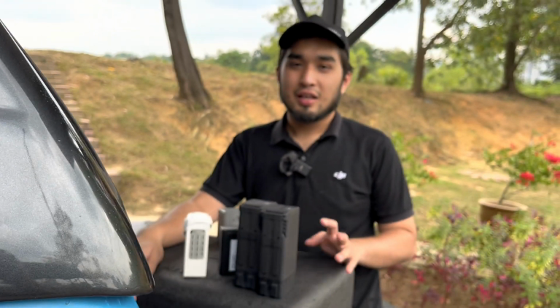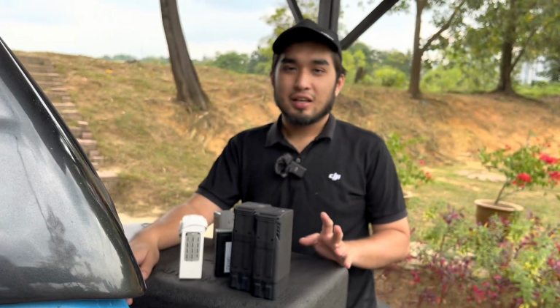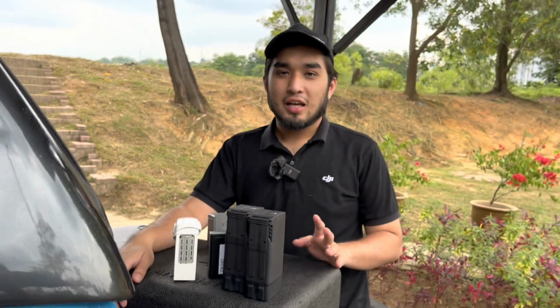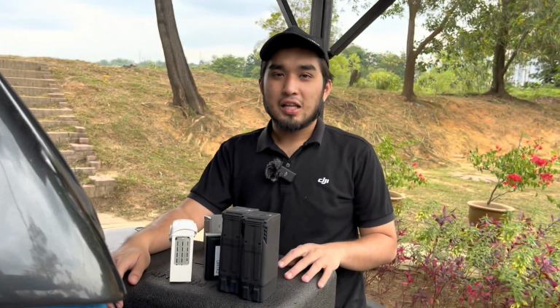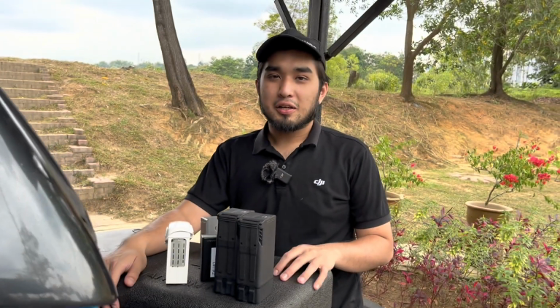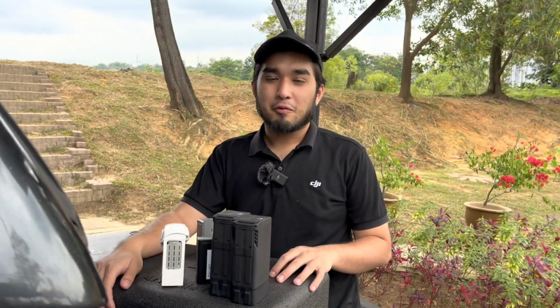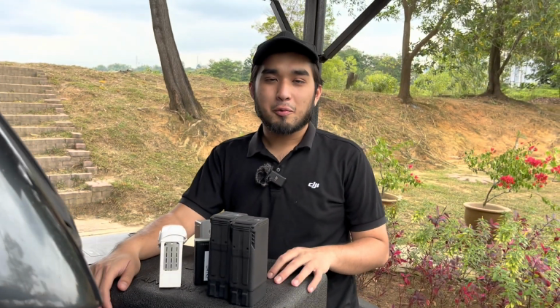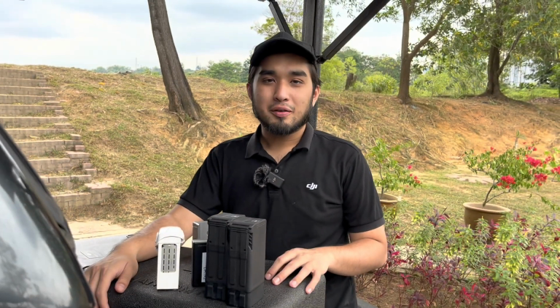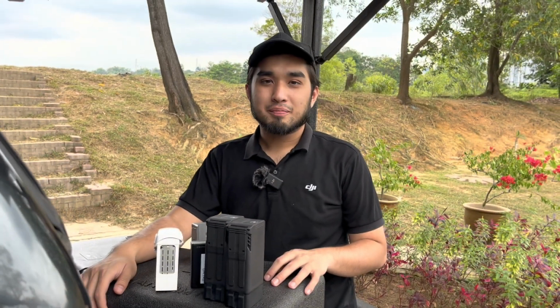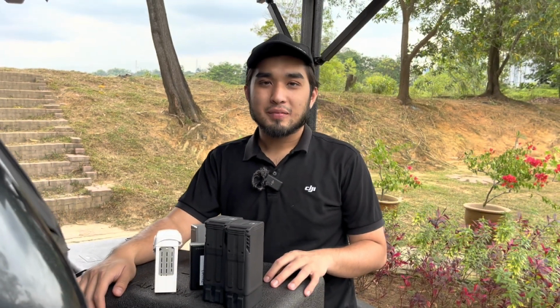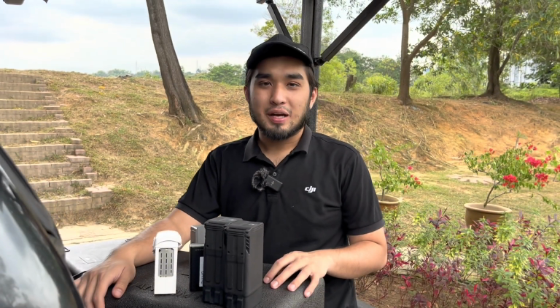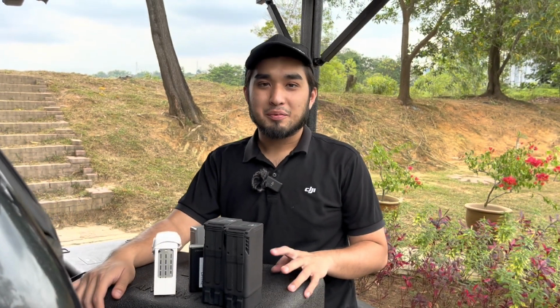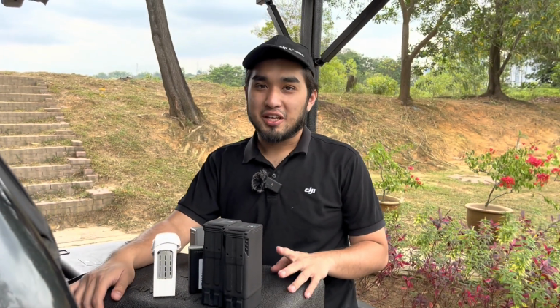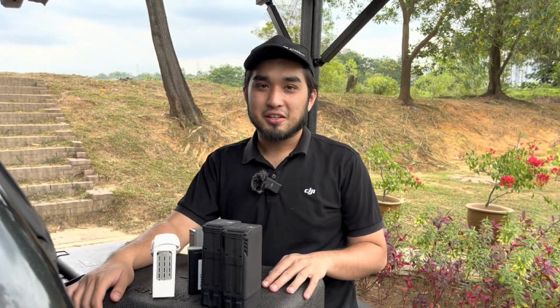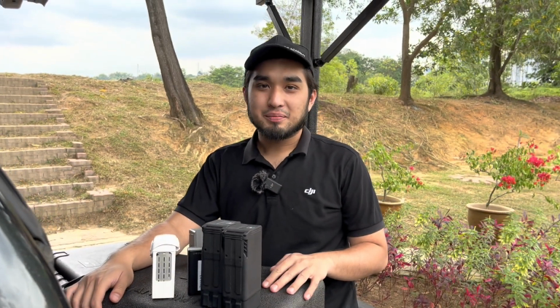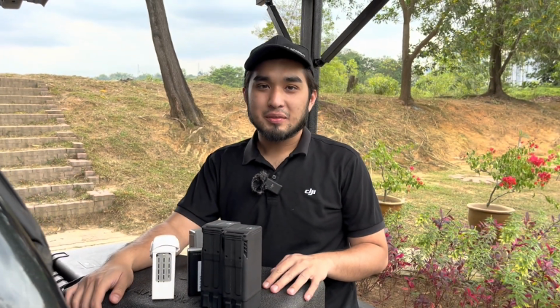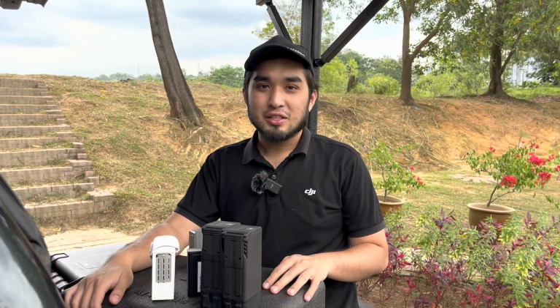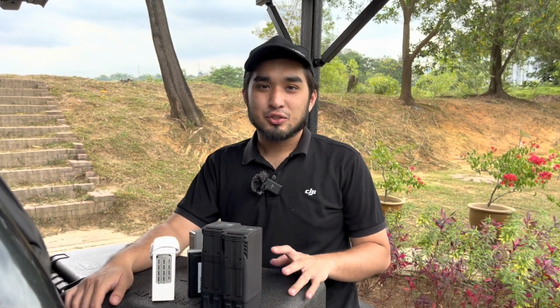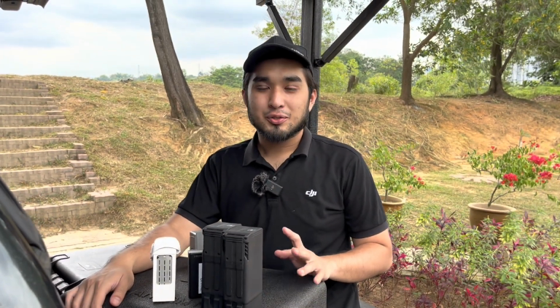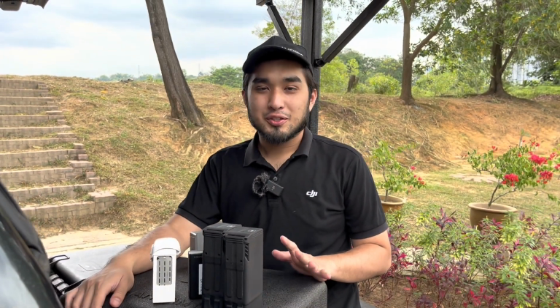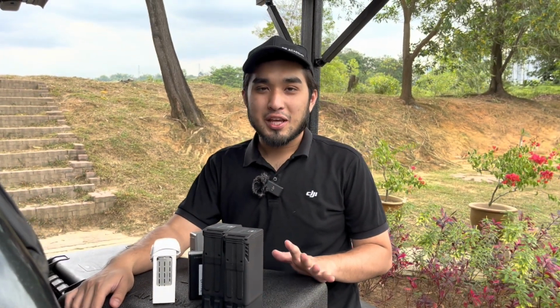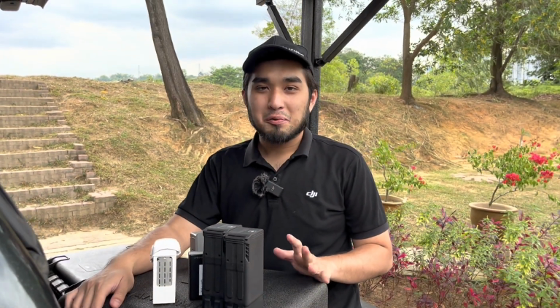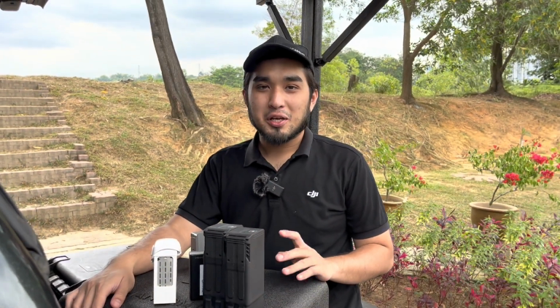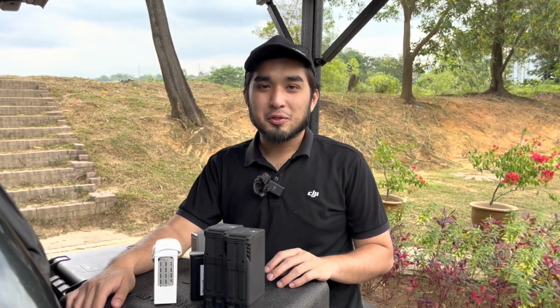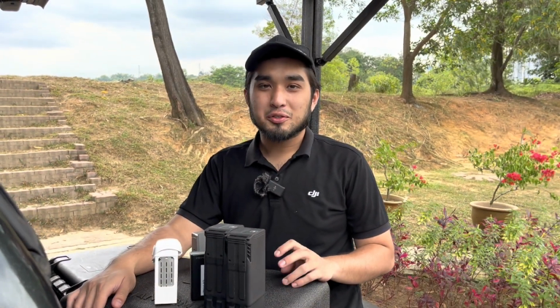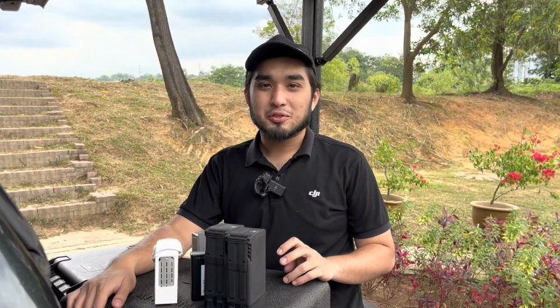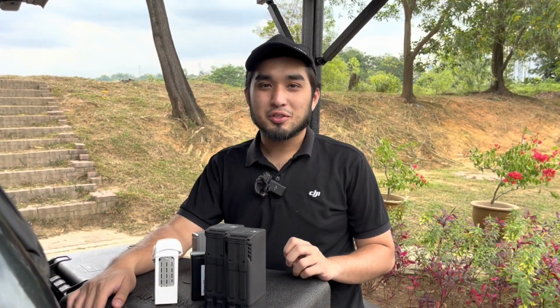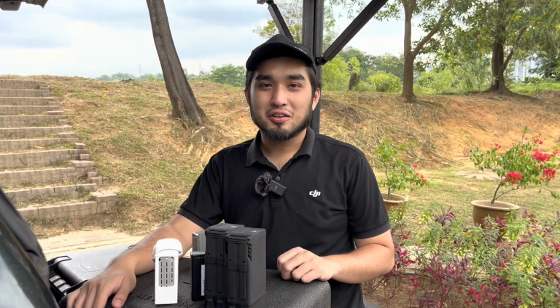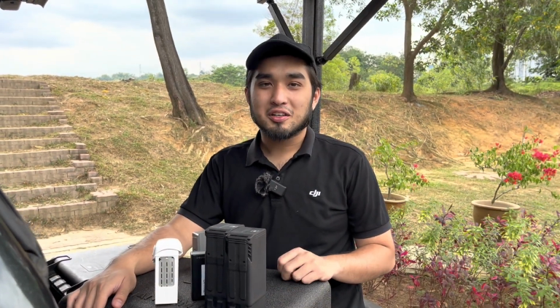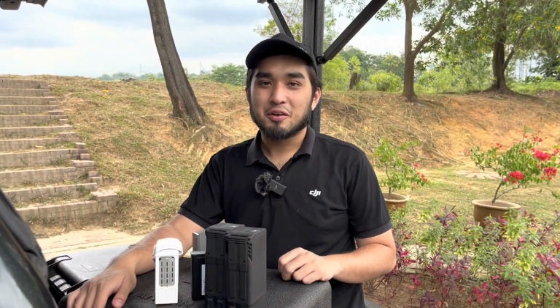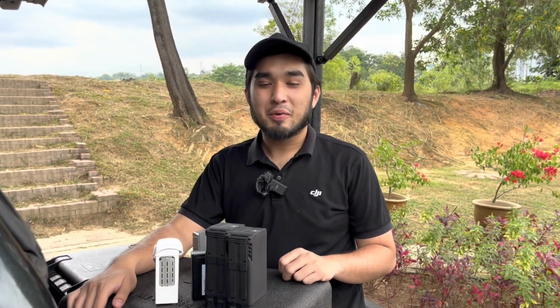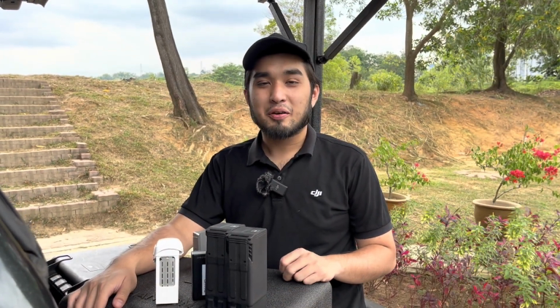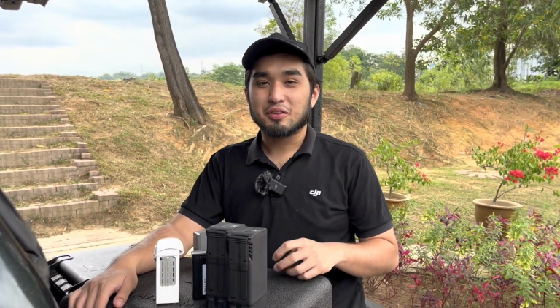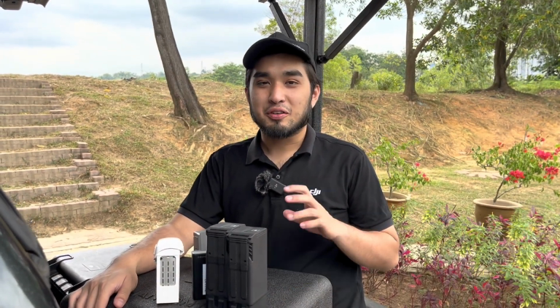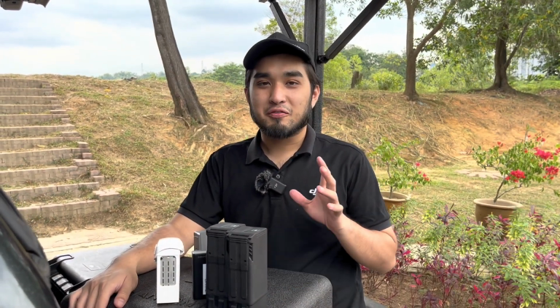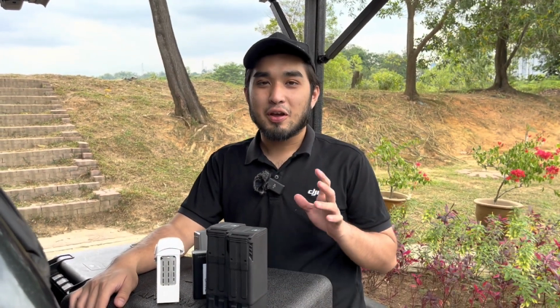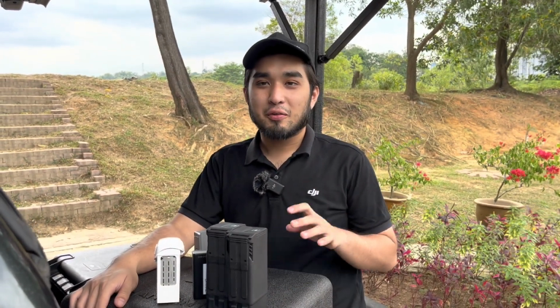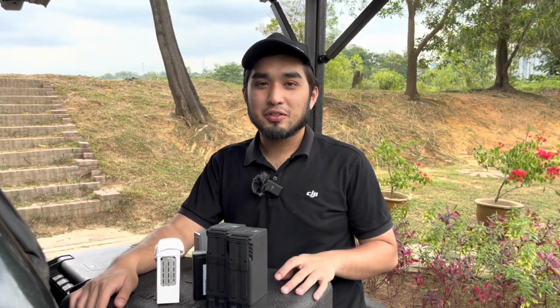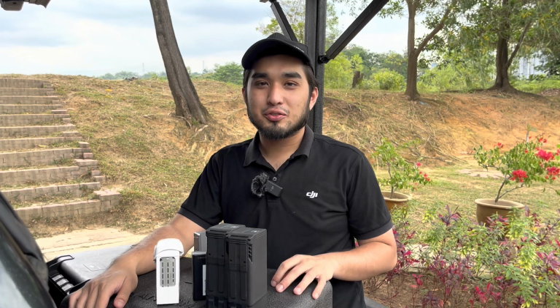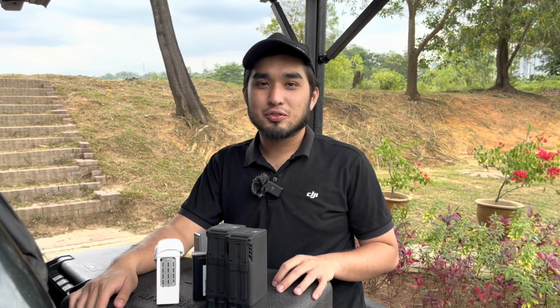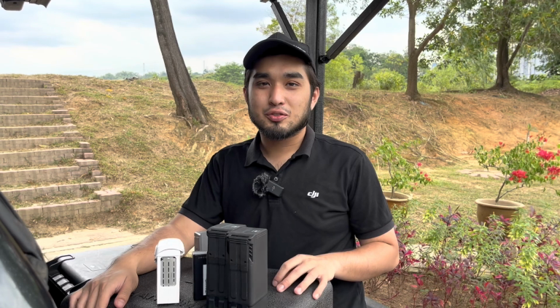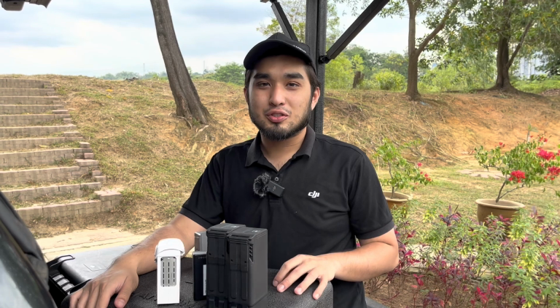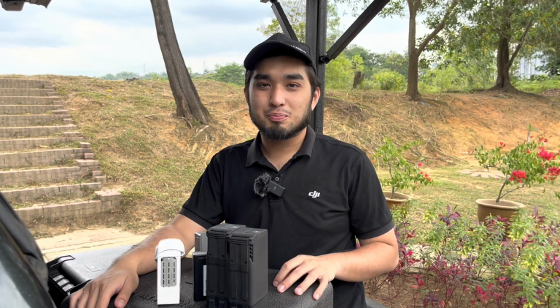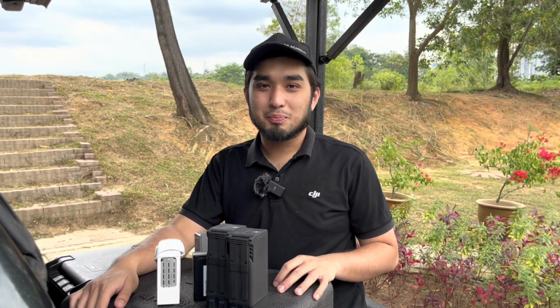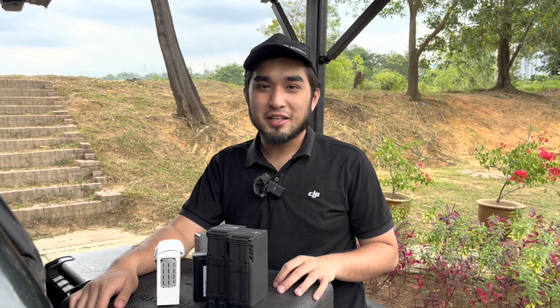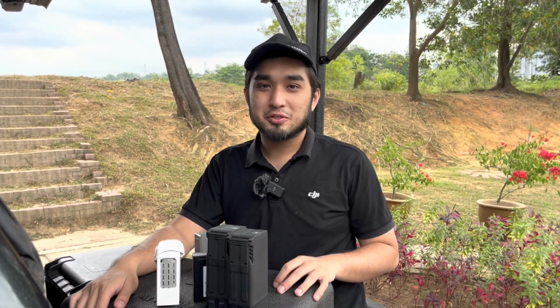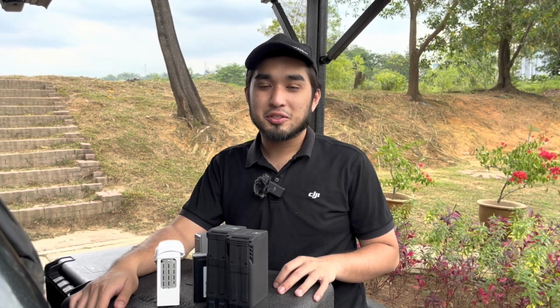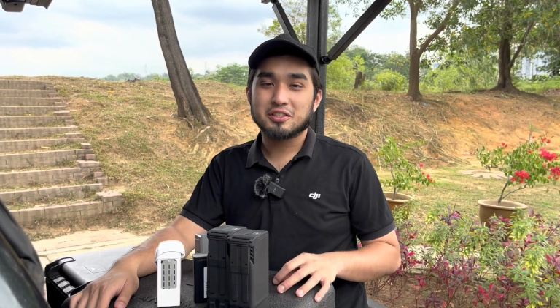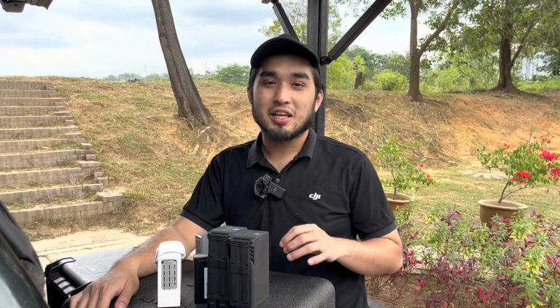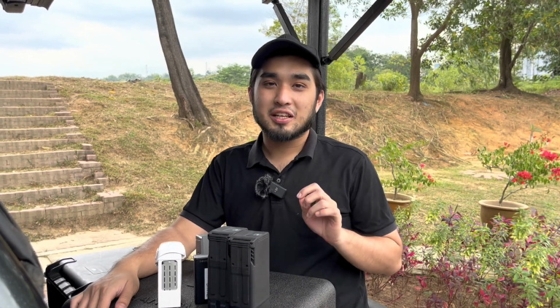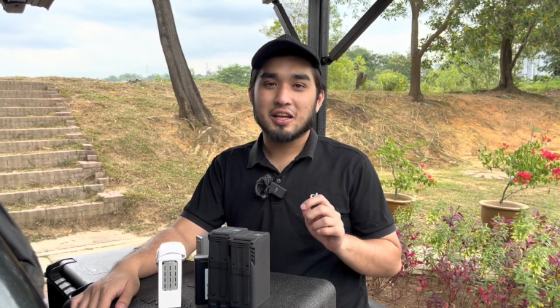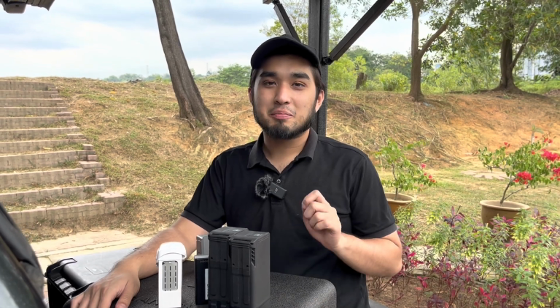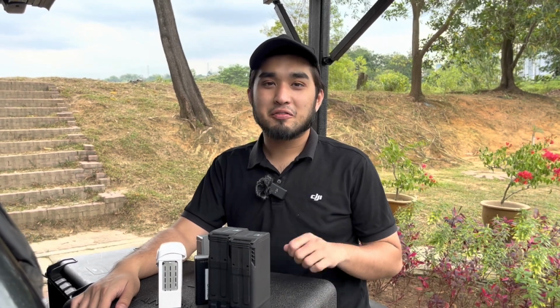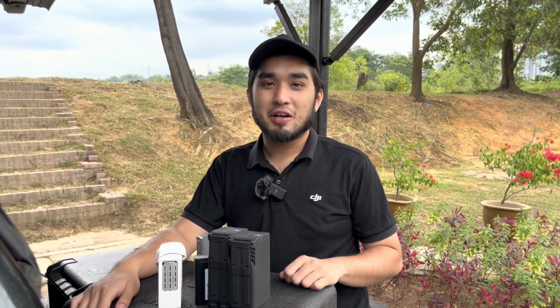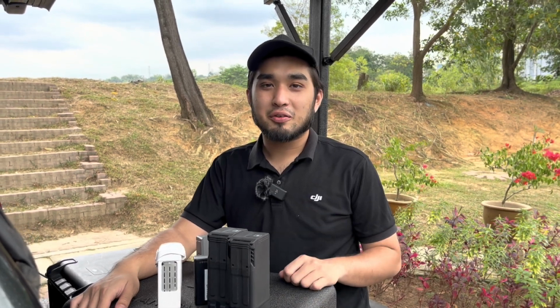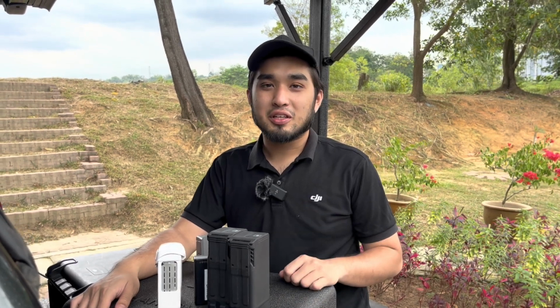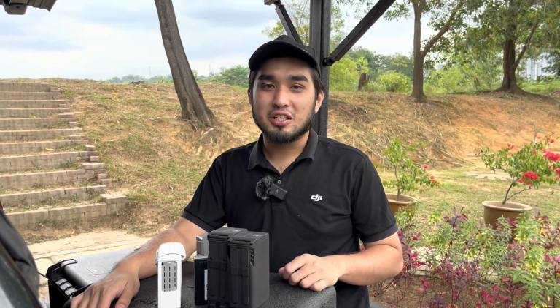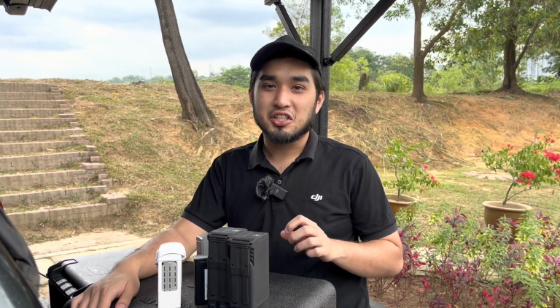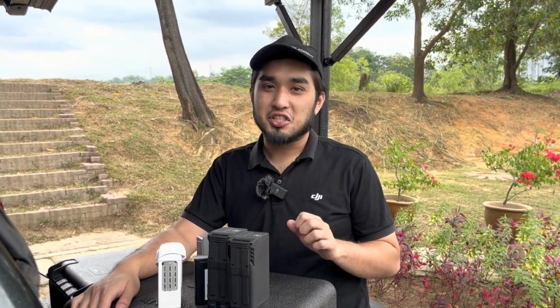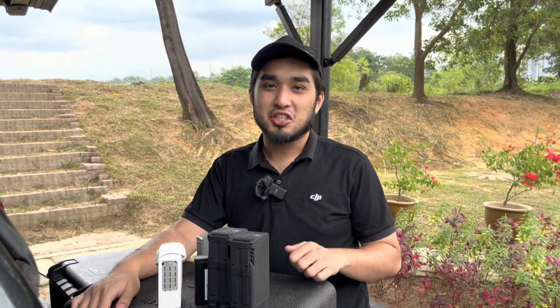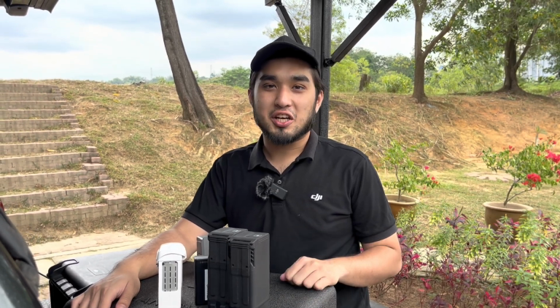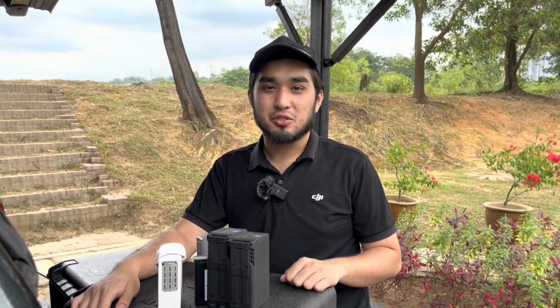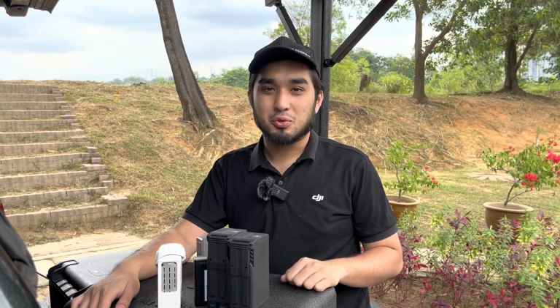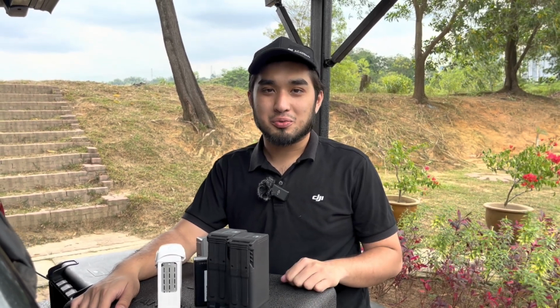Hello everyone, I'm Daniel. Today we are going to talk about the various batteries that can be found in DJI drones.